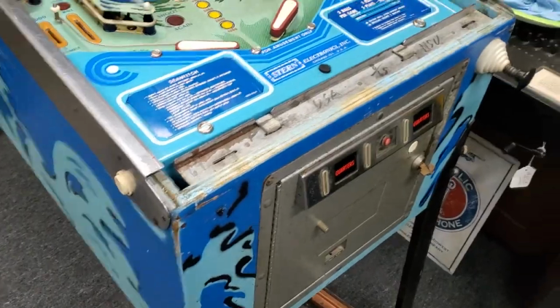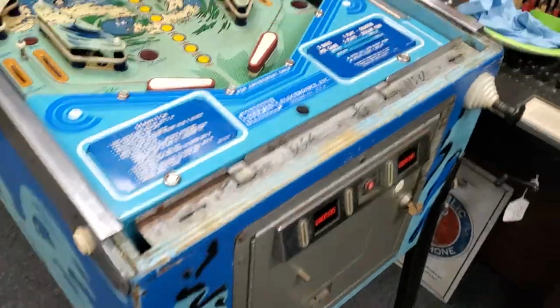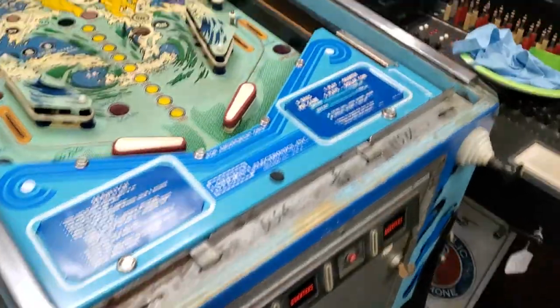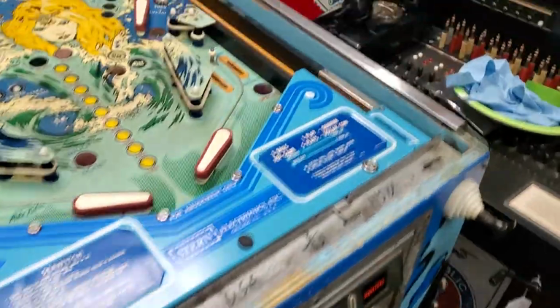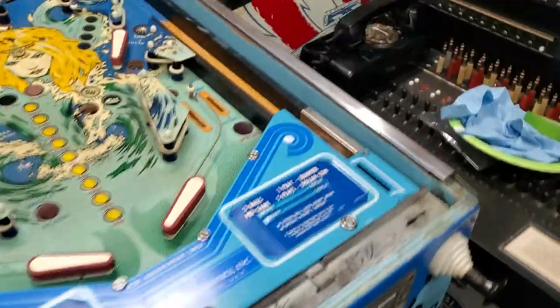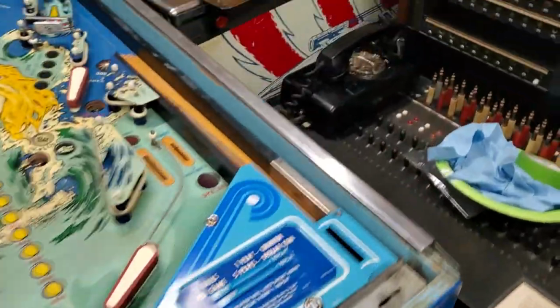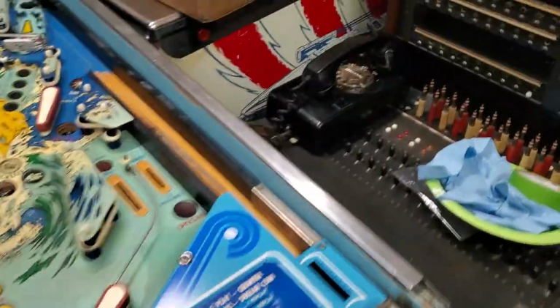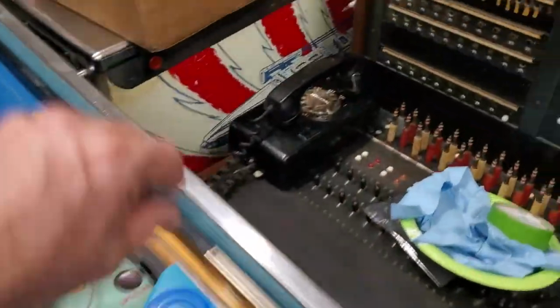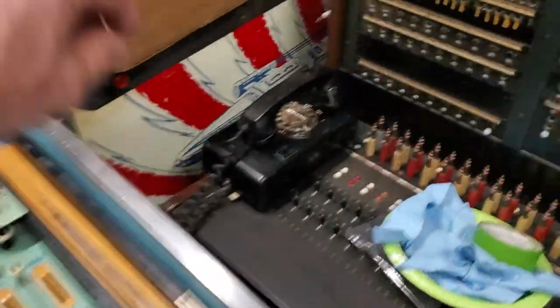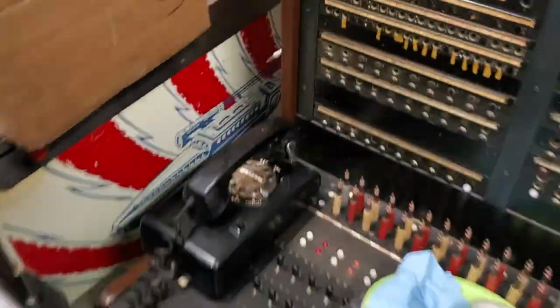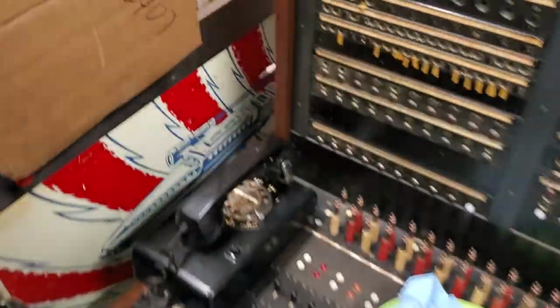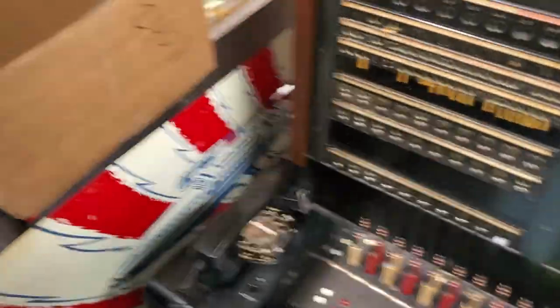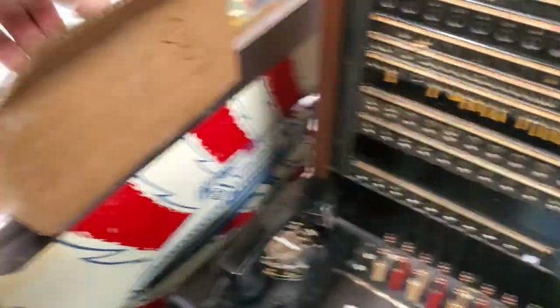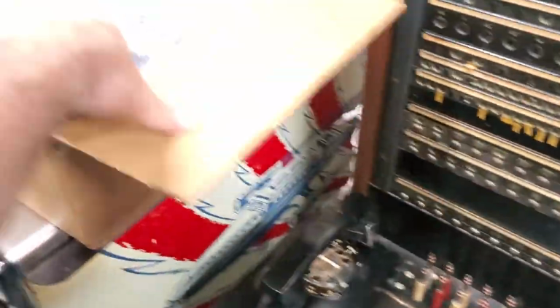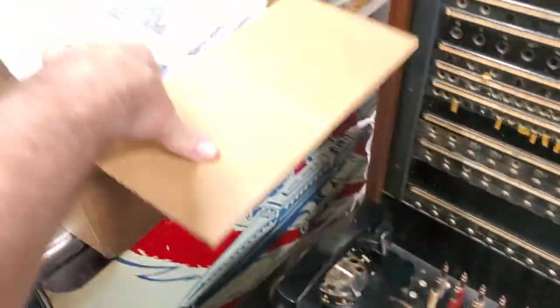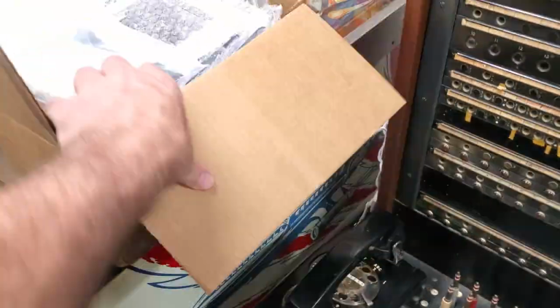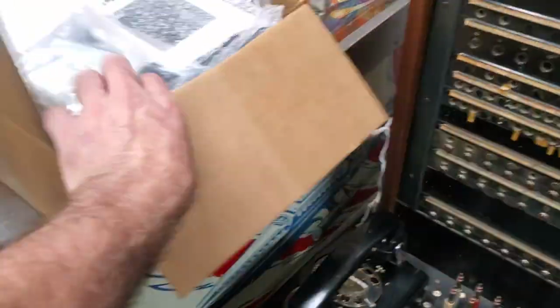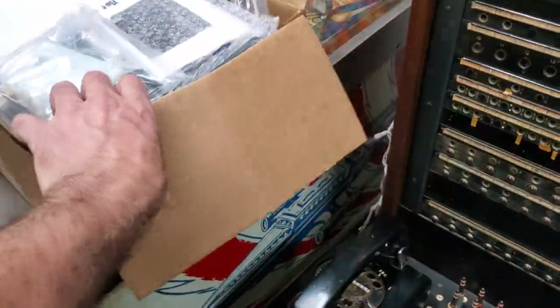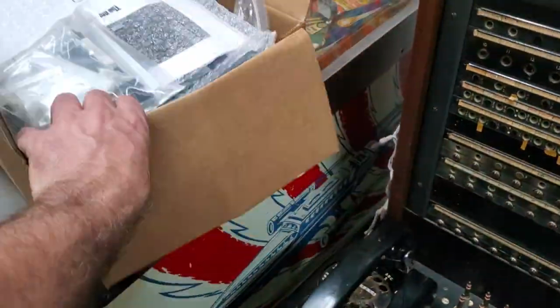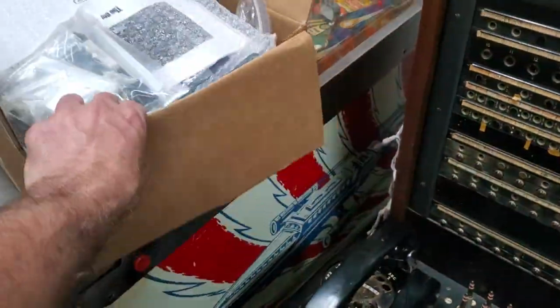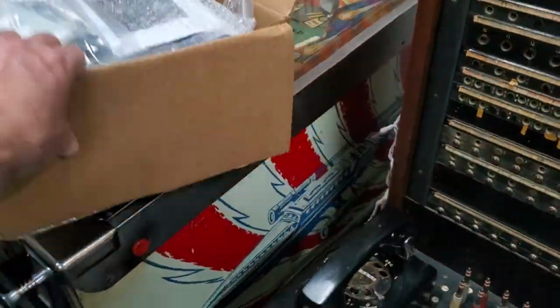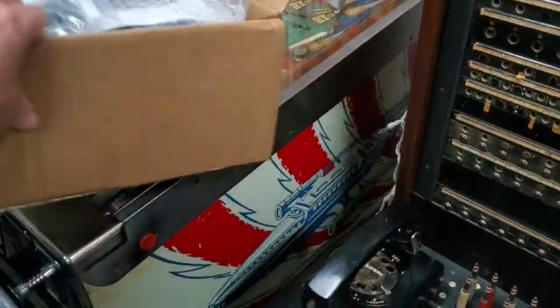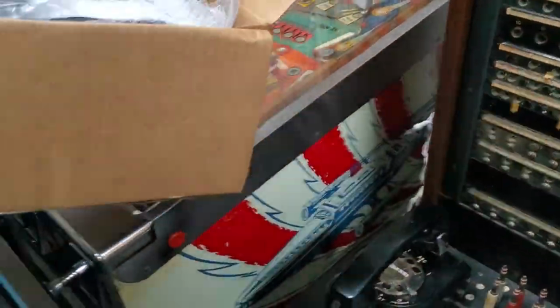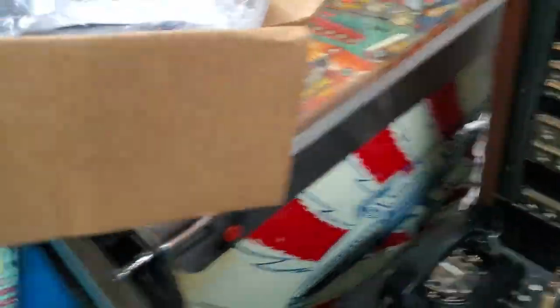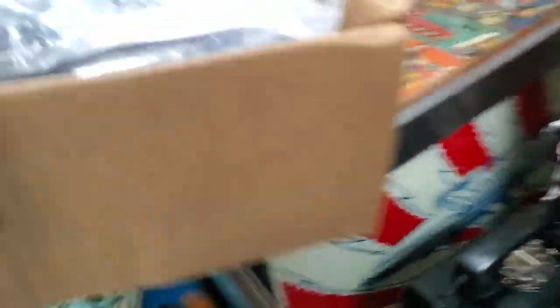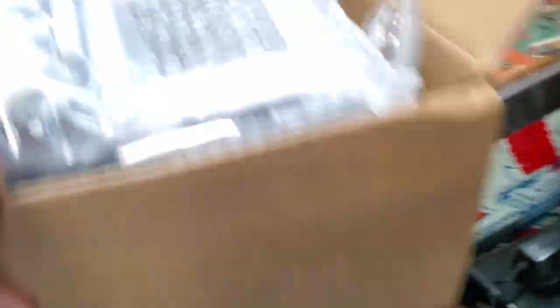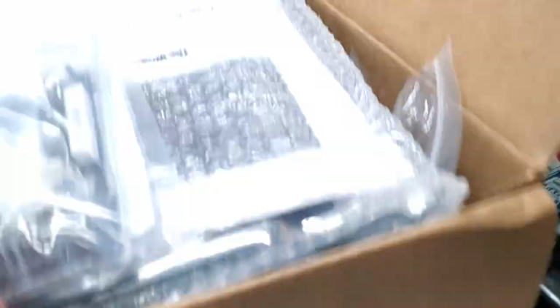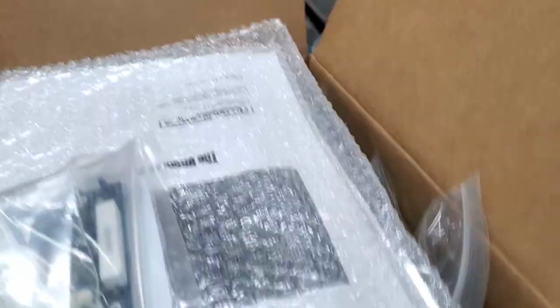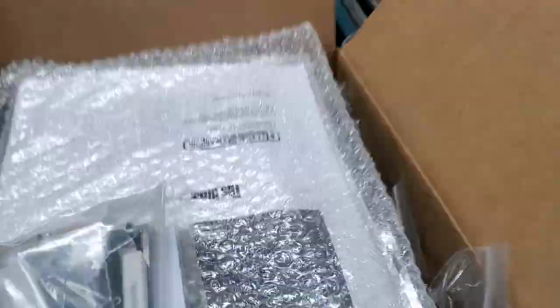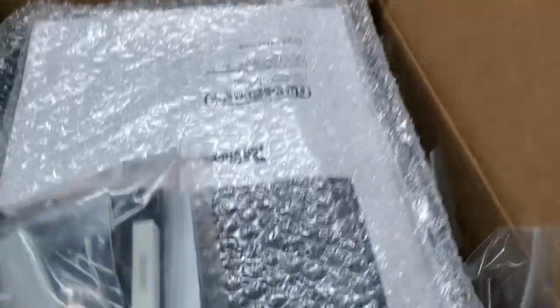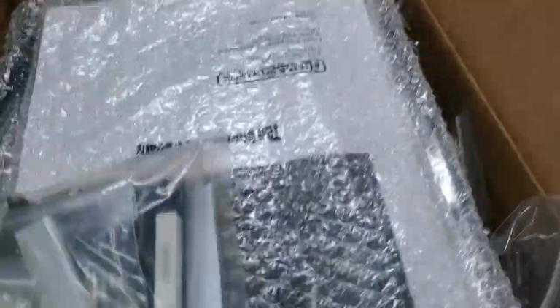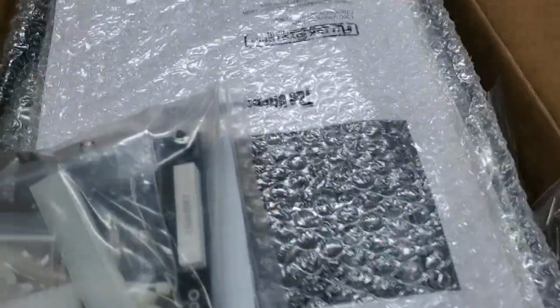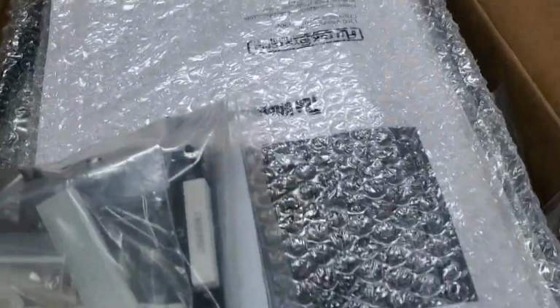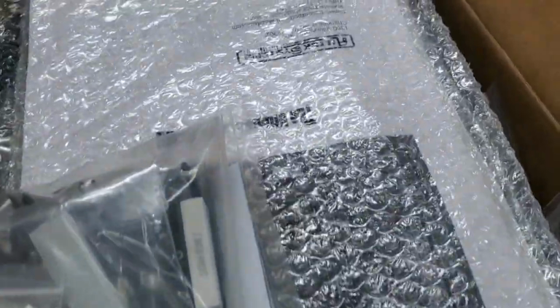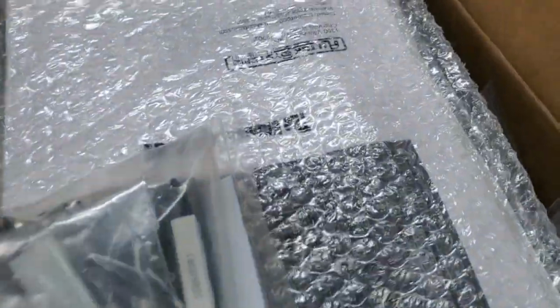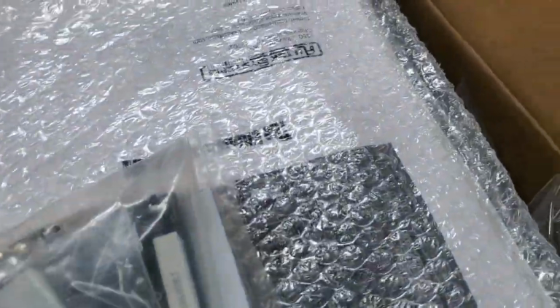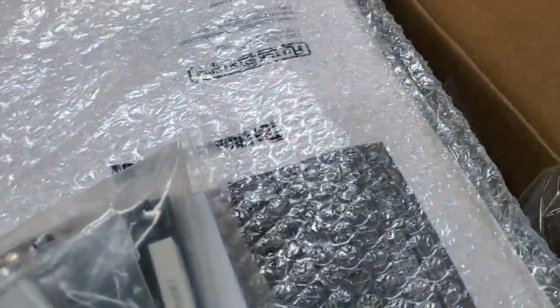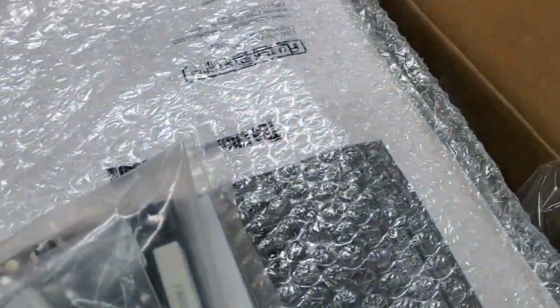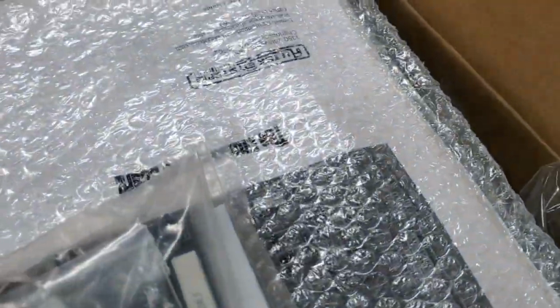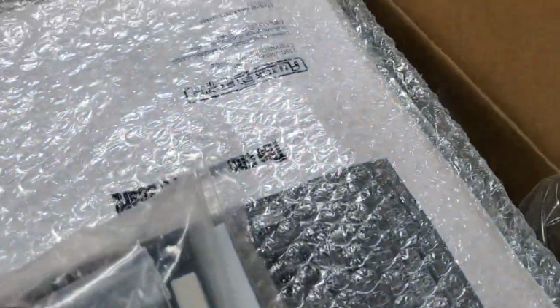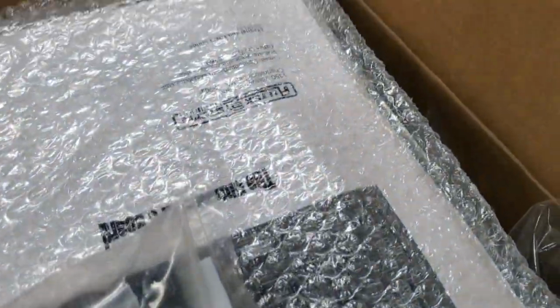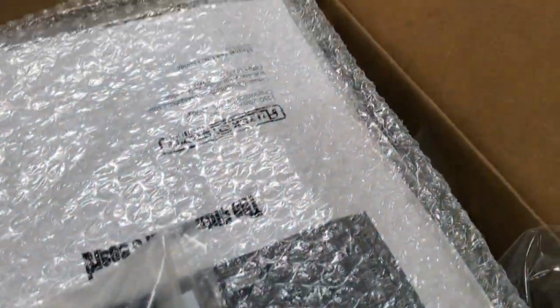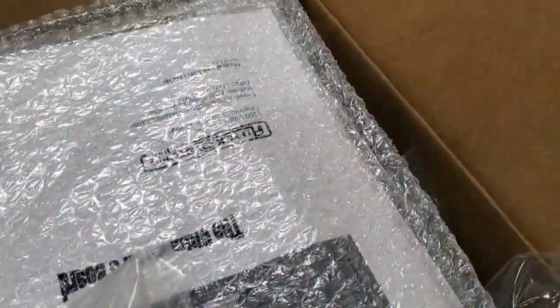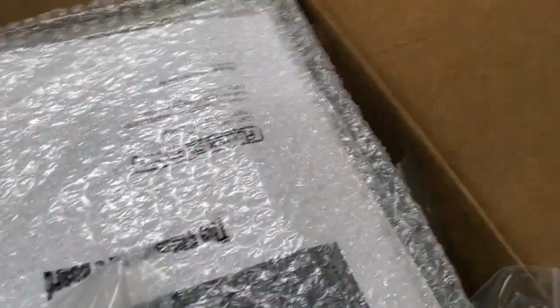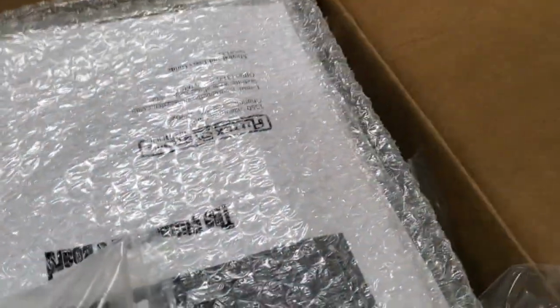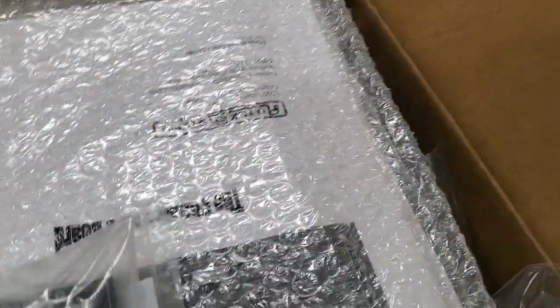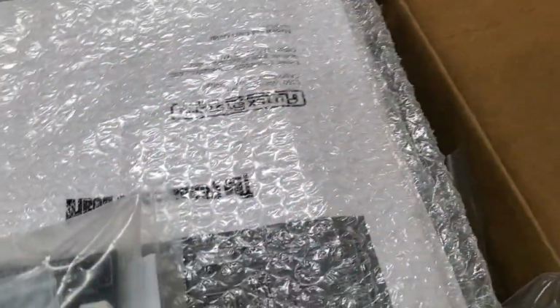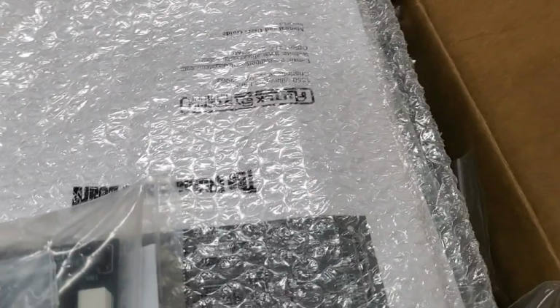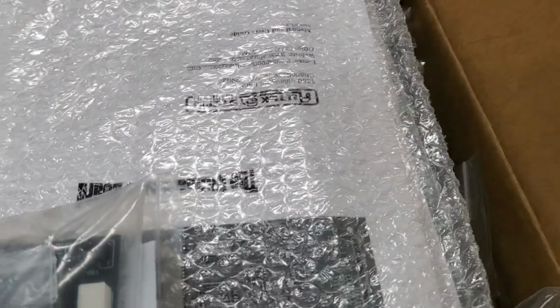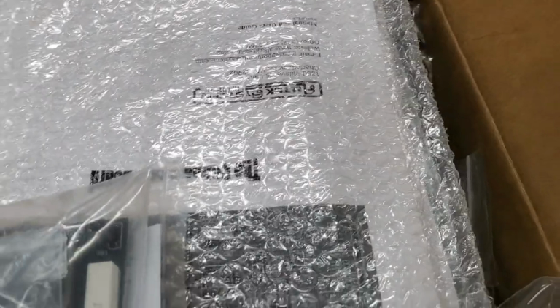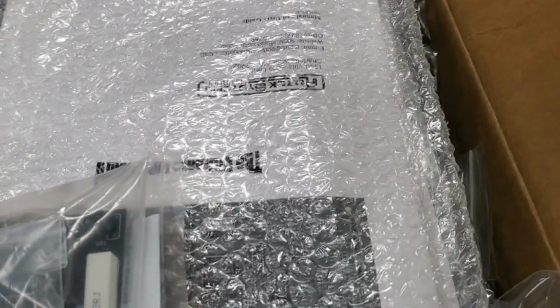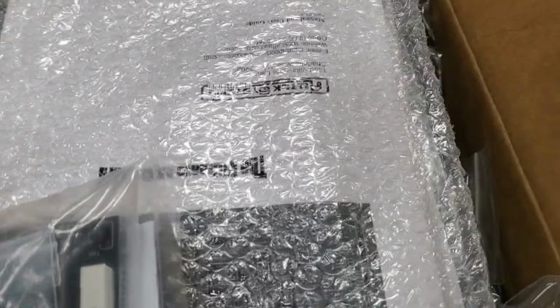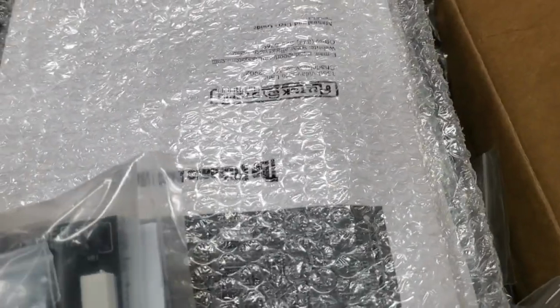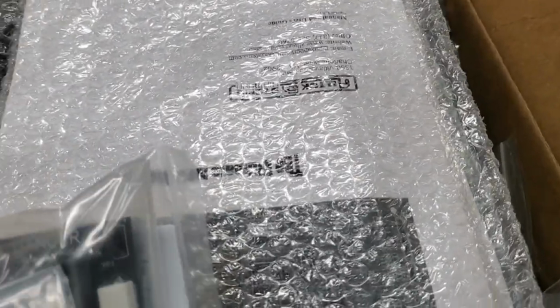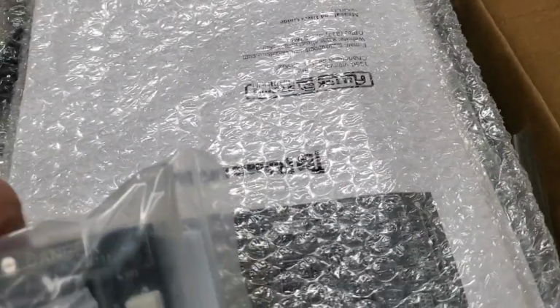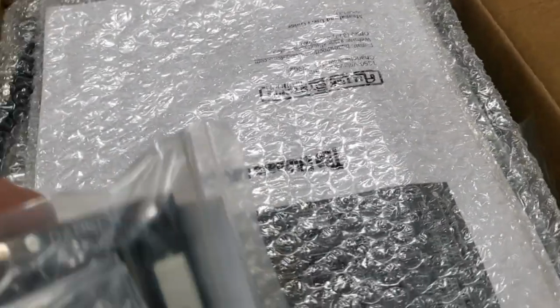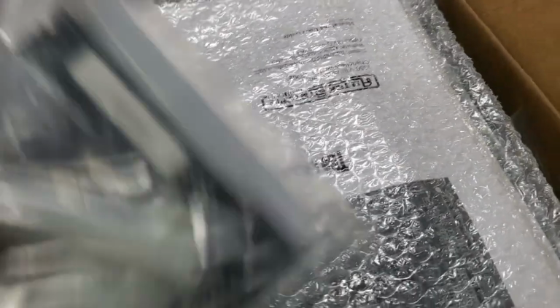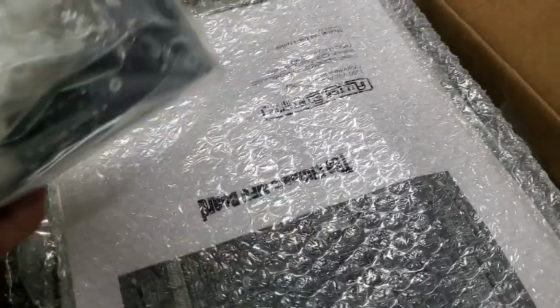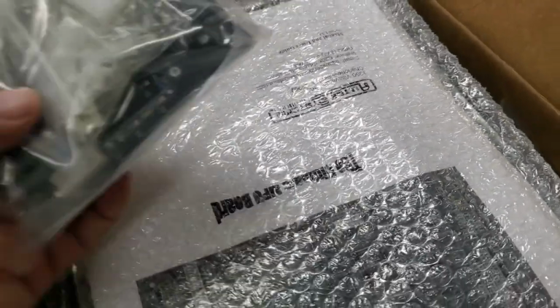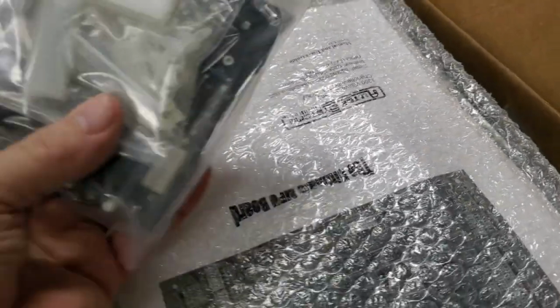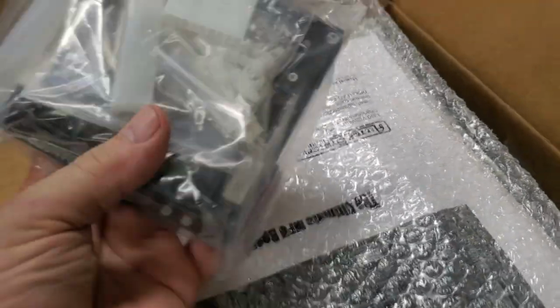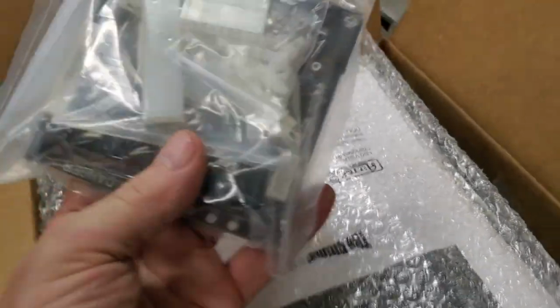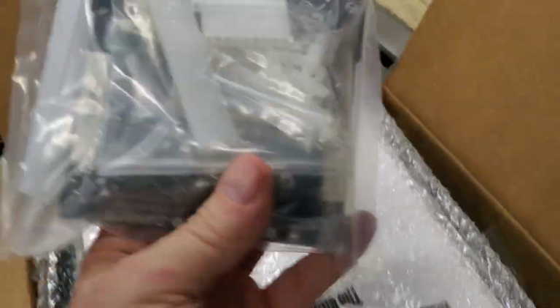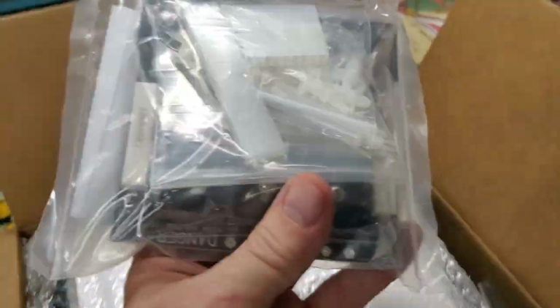I just got a big old box of parts in from Pinball Life. So here's what we're going to be putting in.